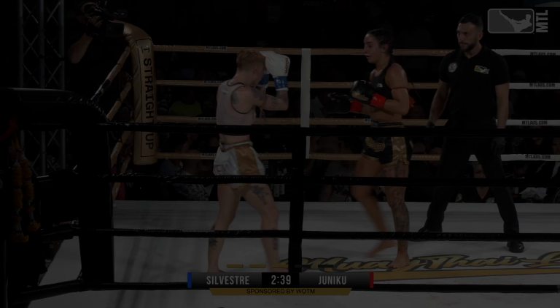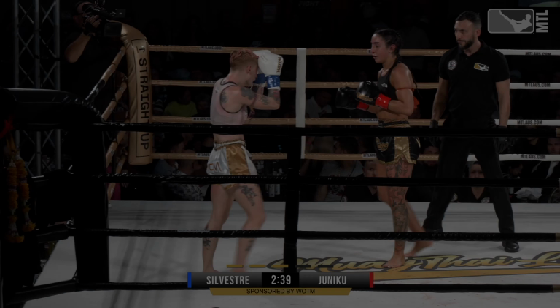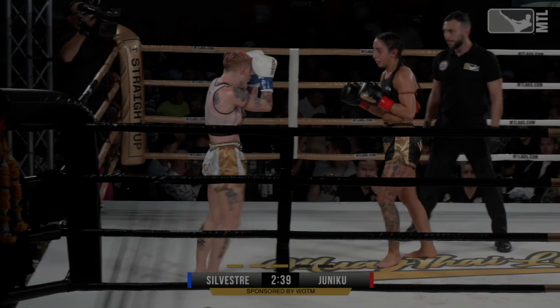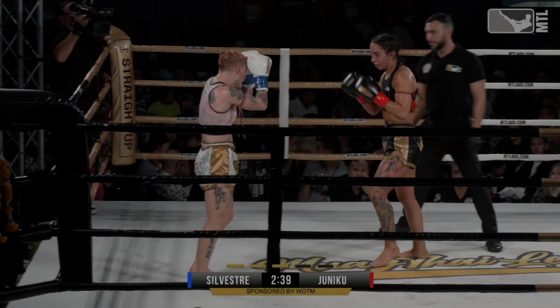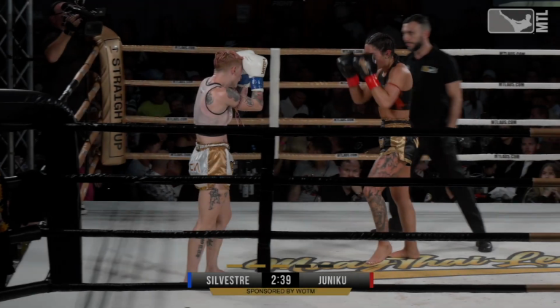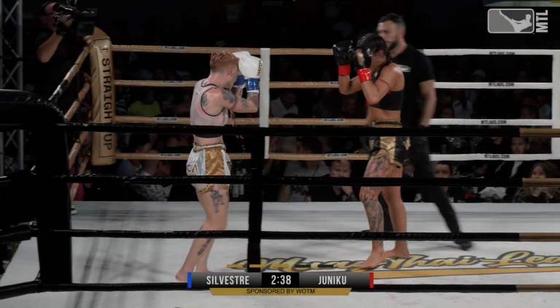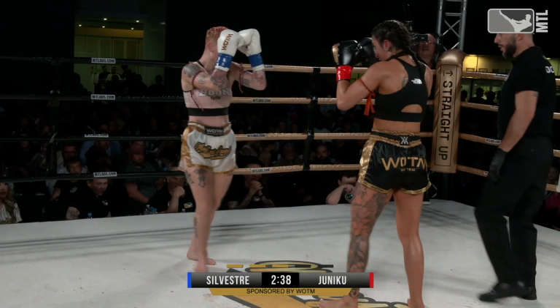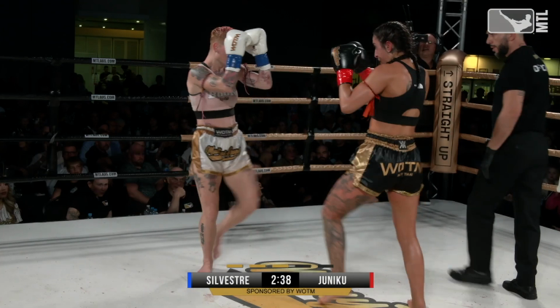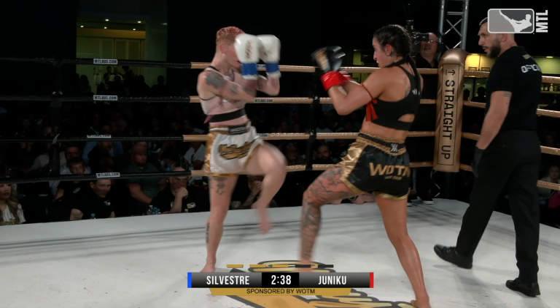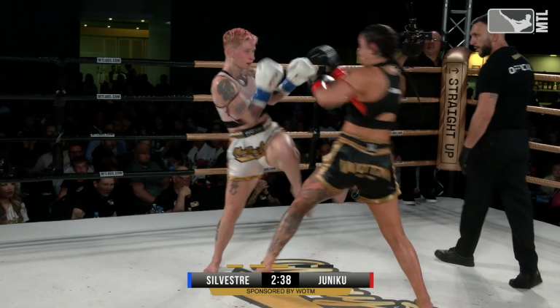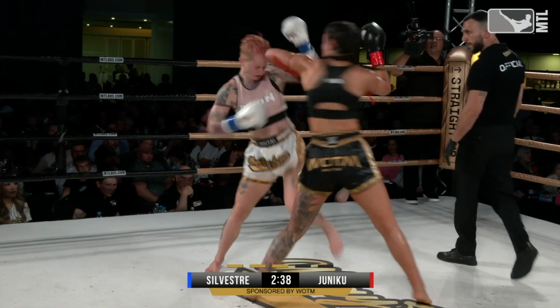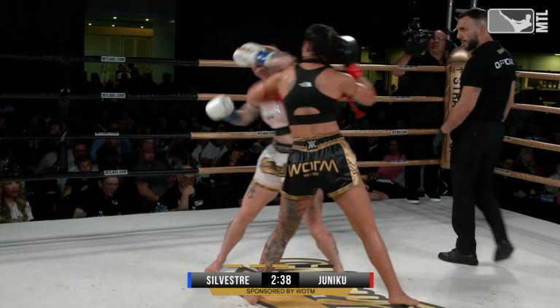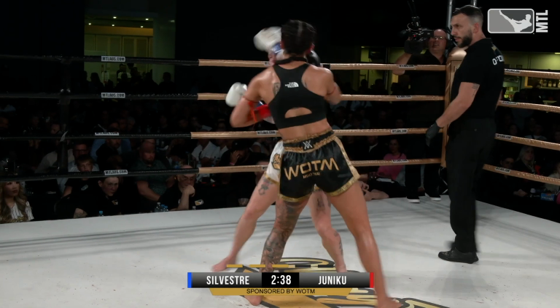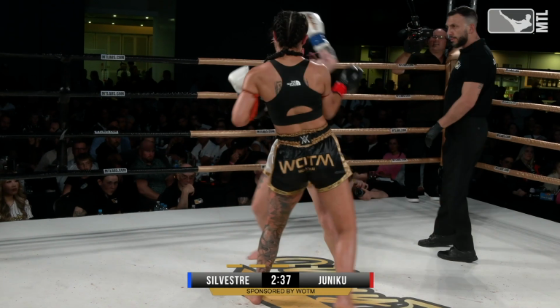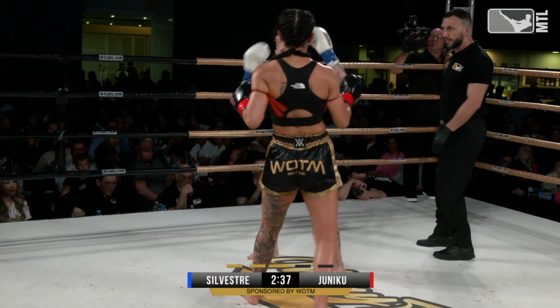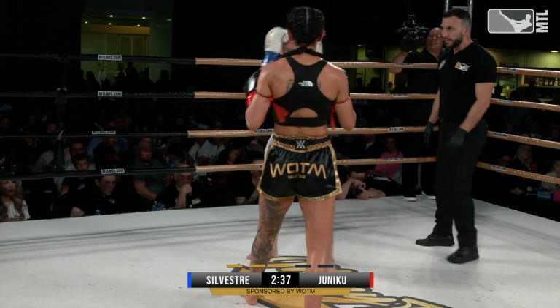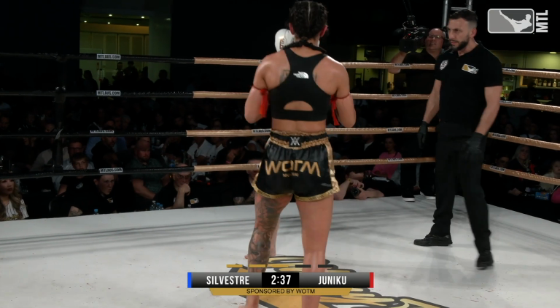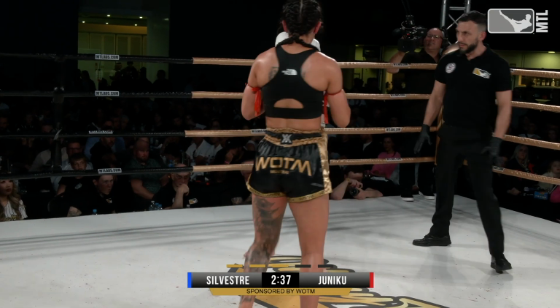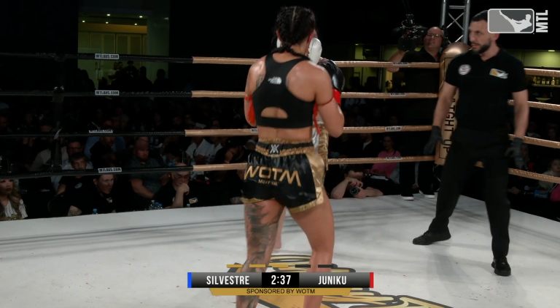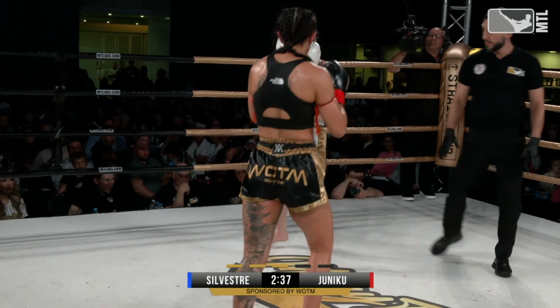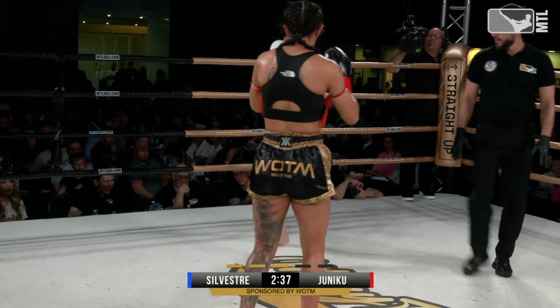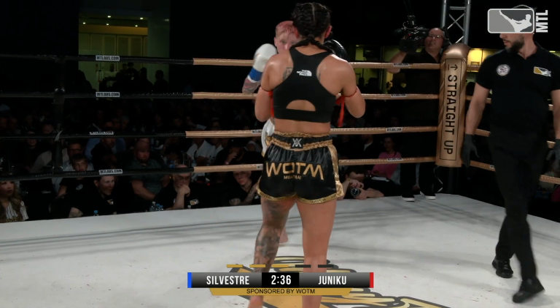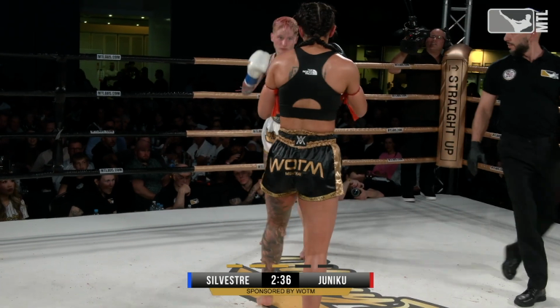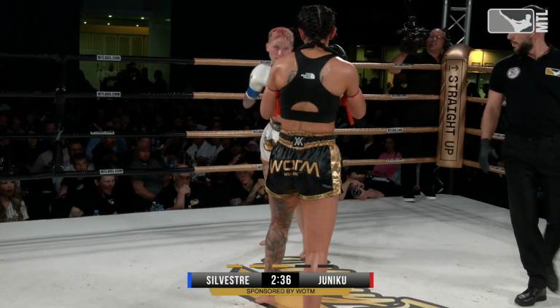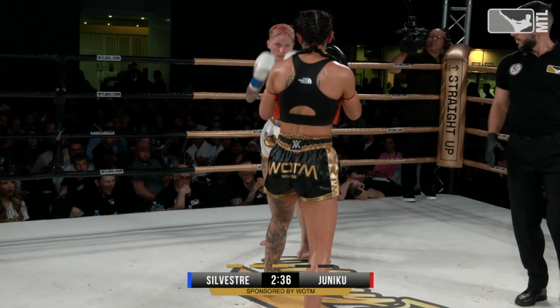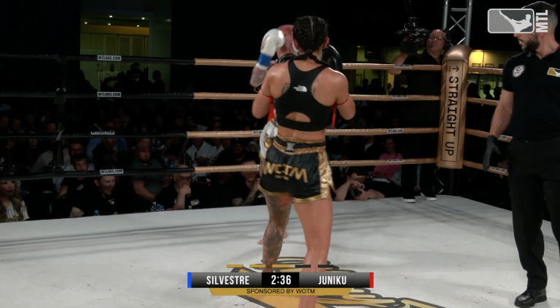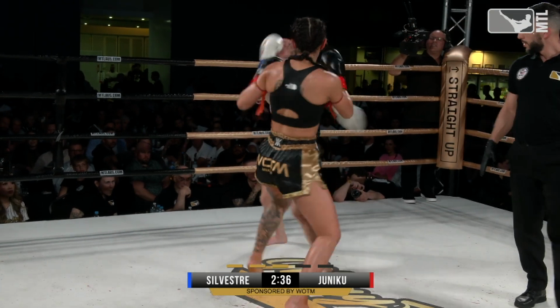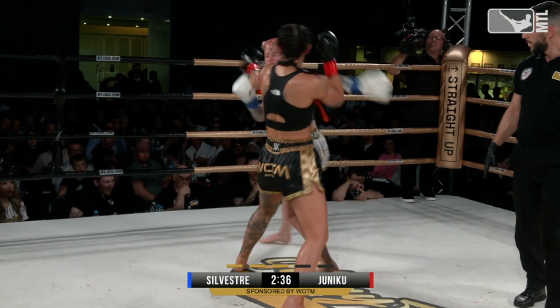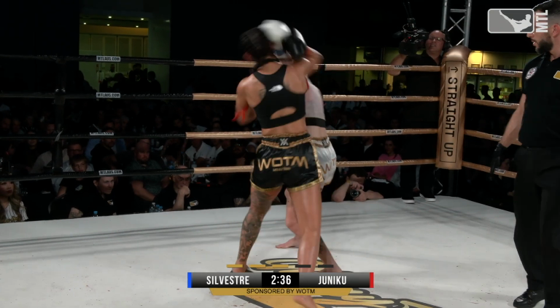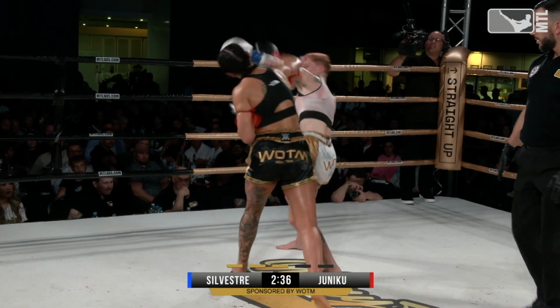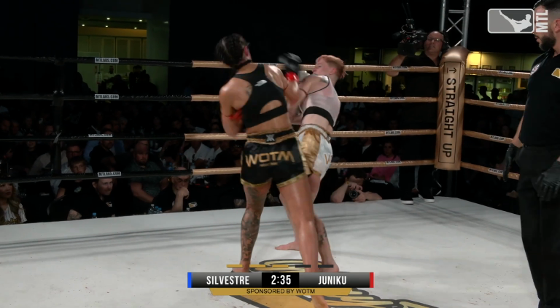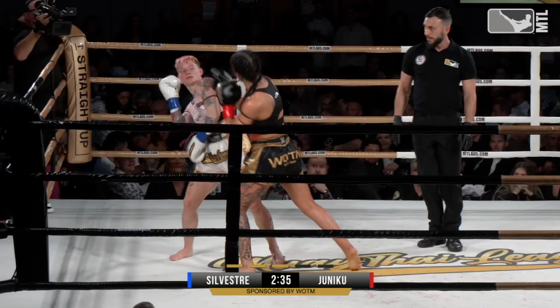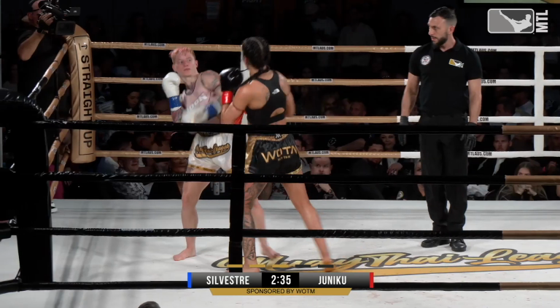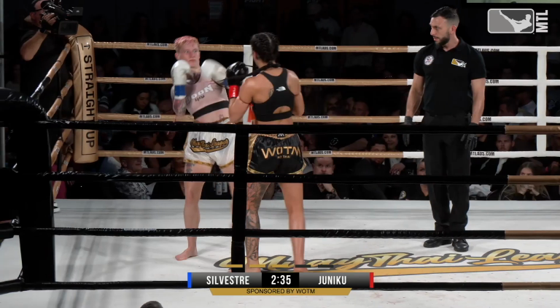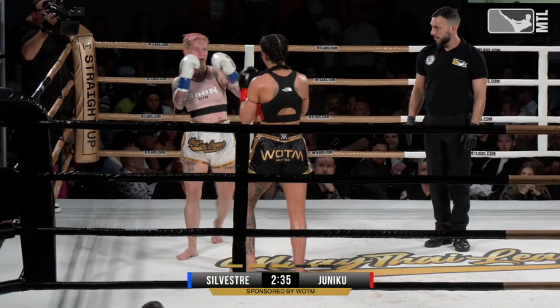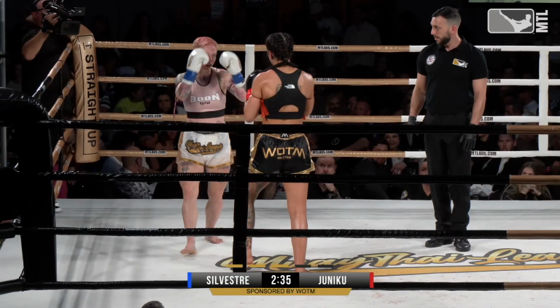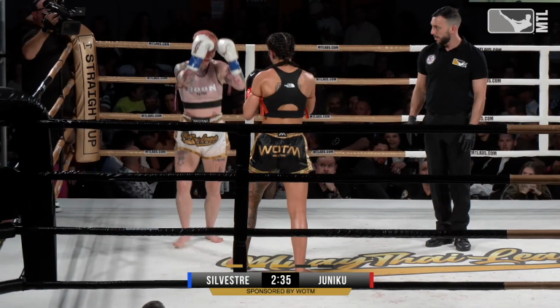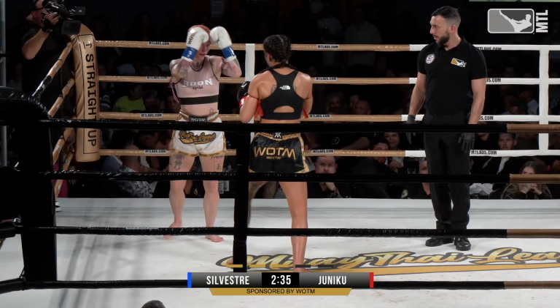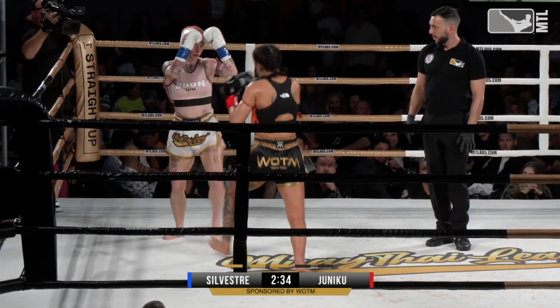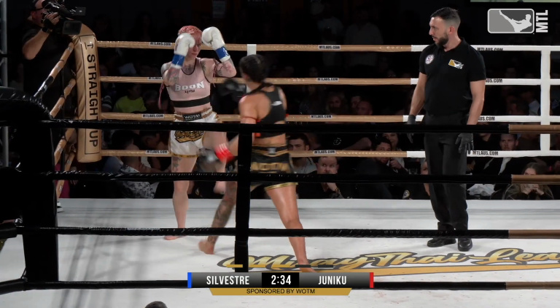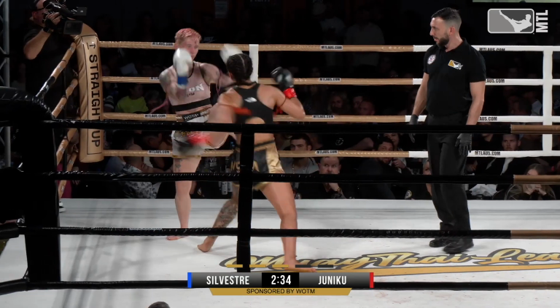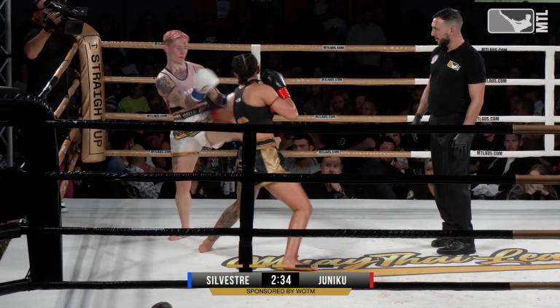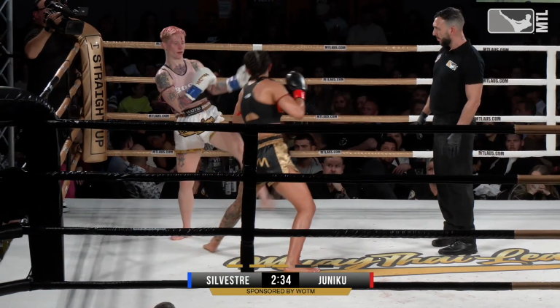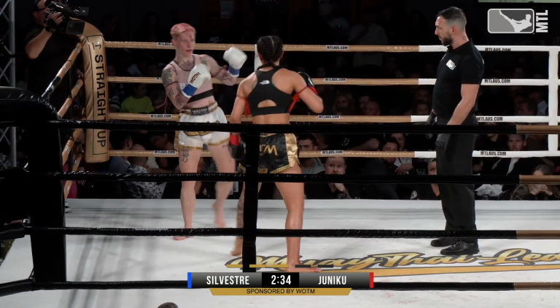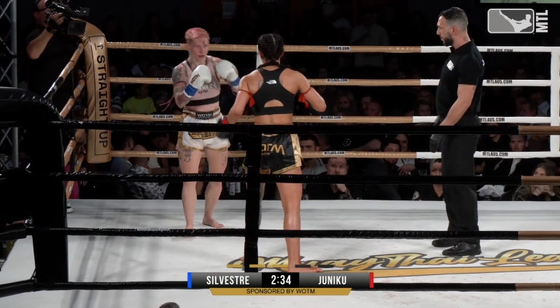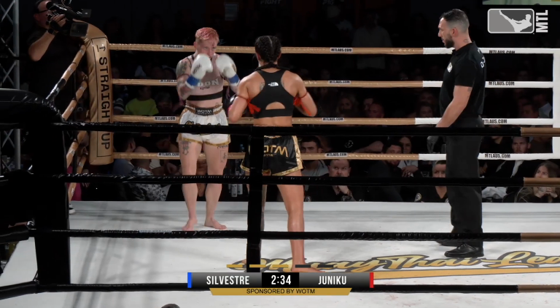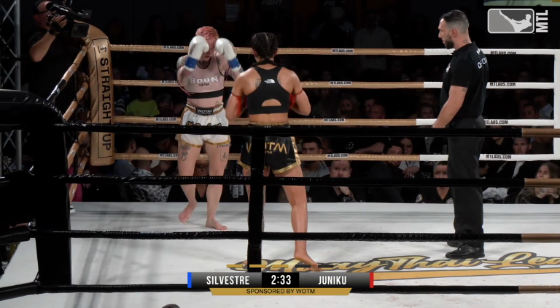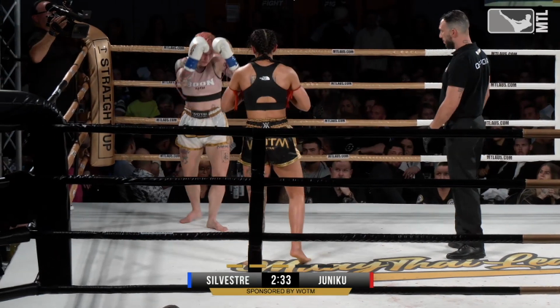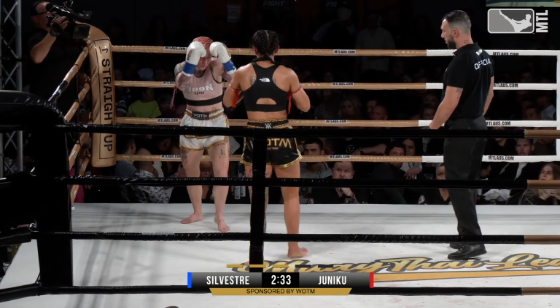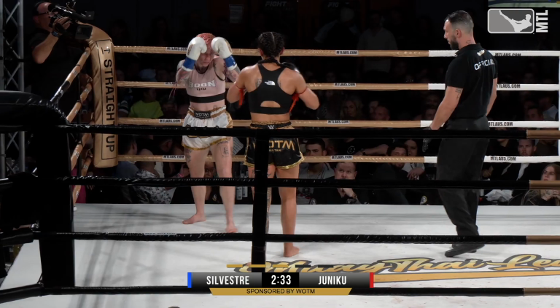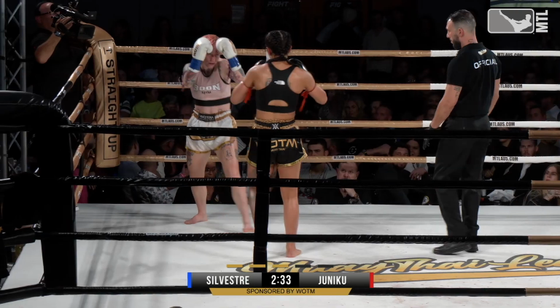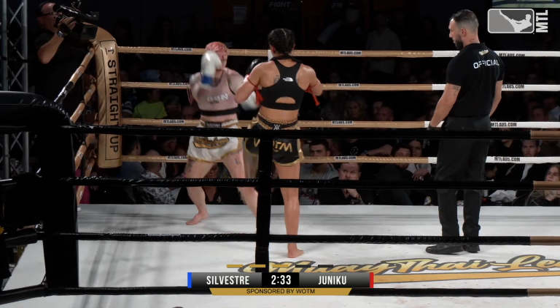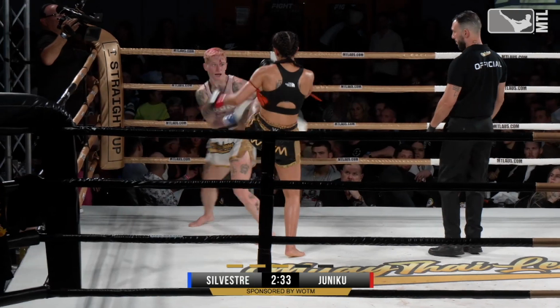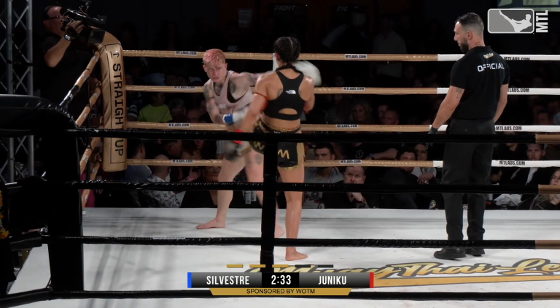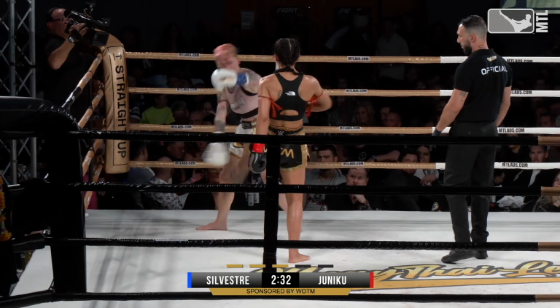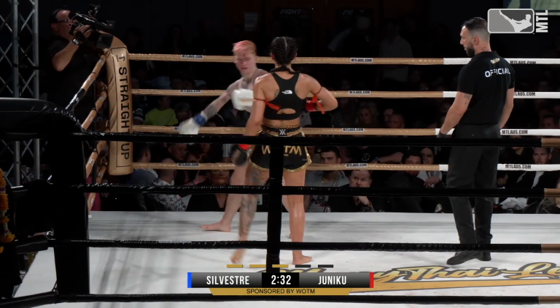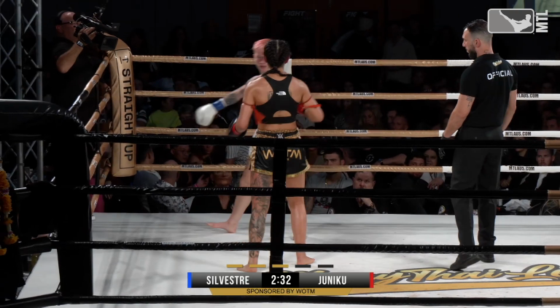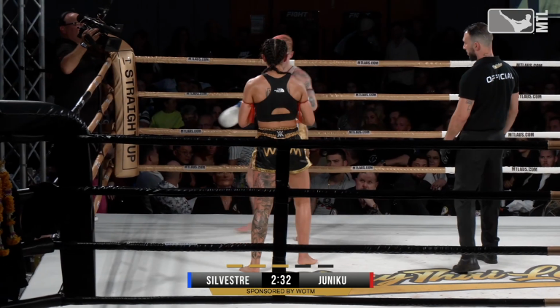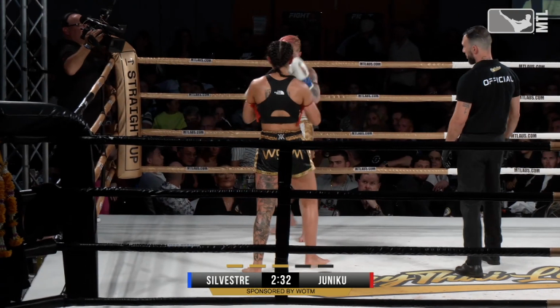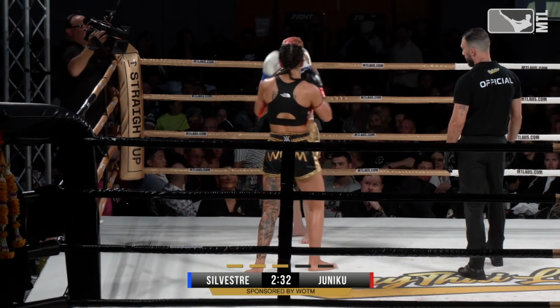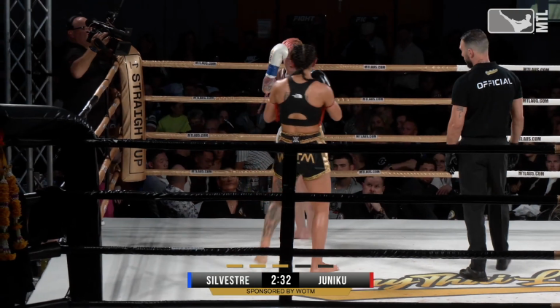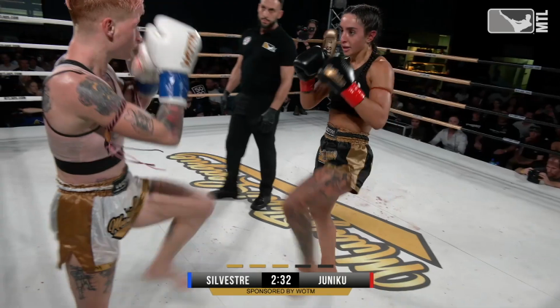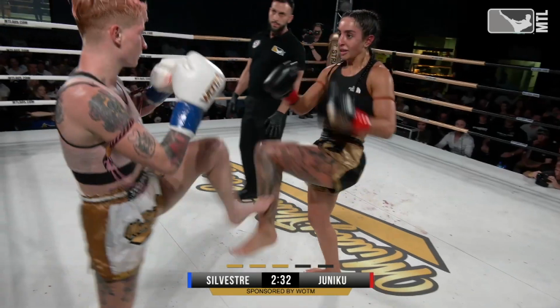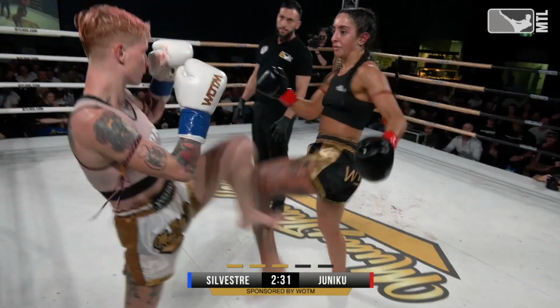Teep, that front teep. That hurt her. Beautiful left short elbow from Amanda. It's opened her up too — it's opened Cindy up.